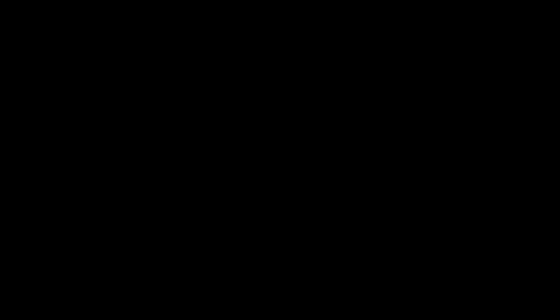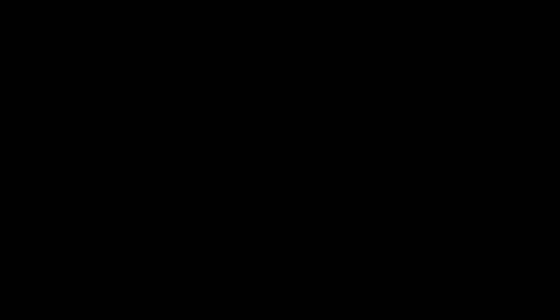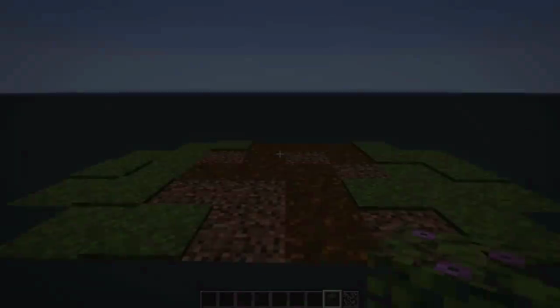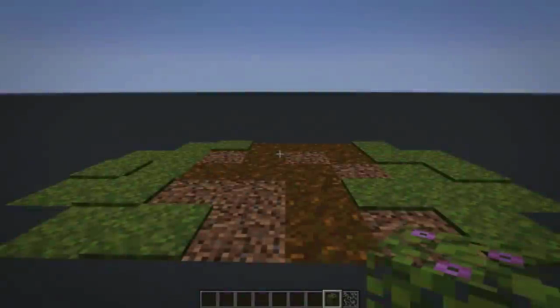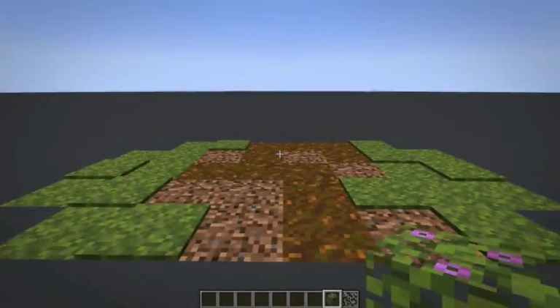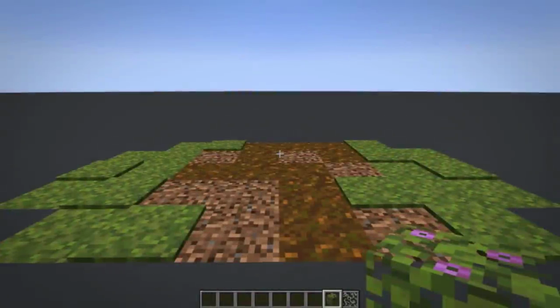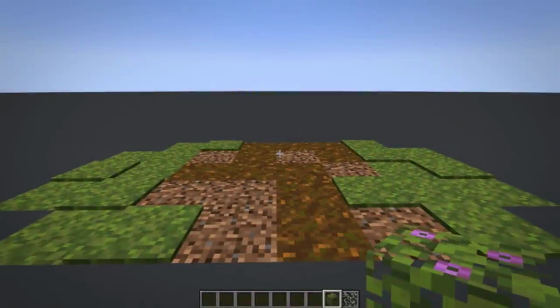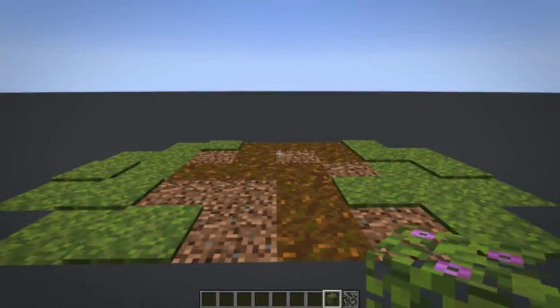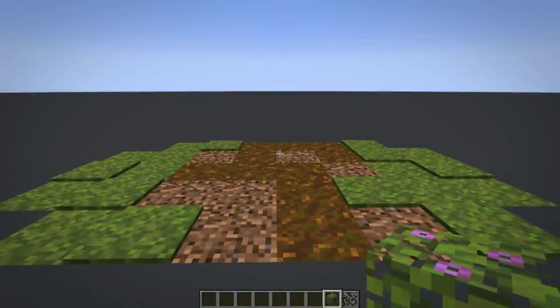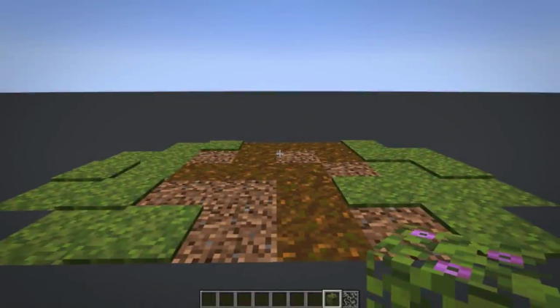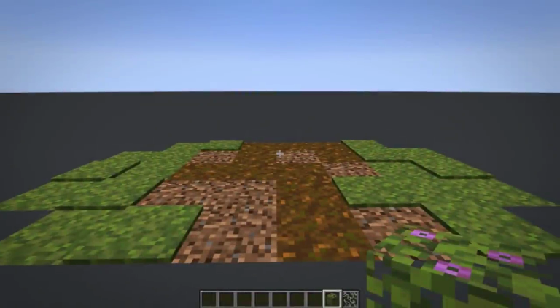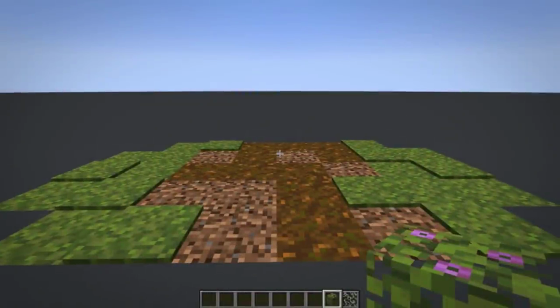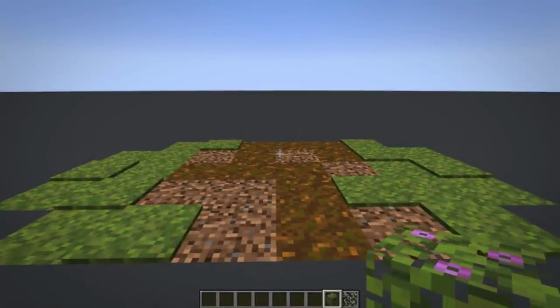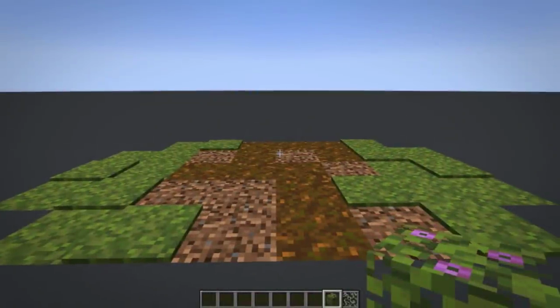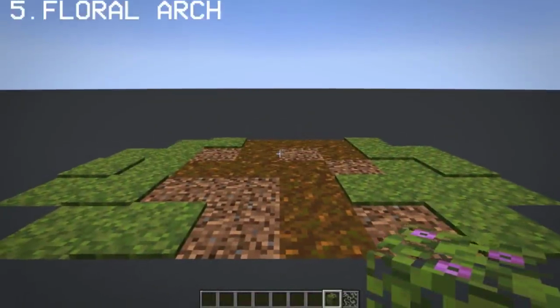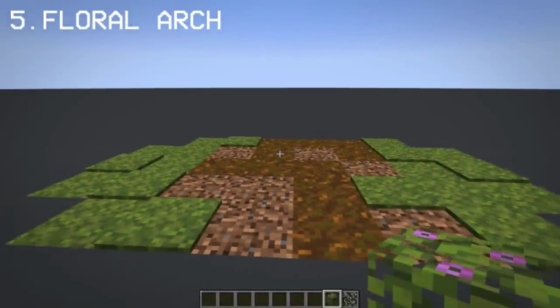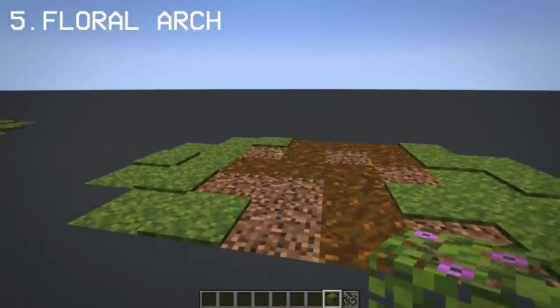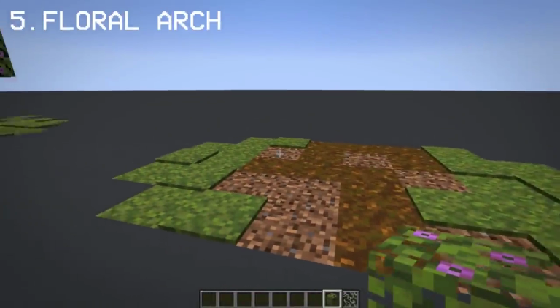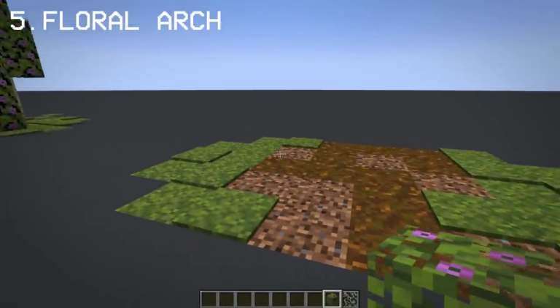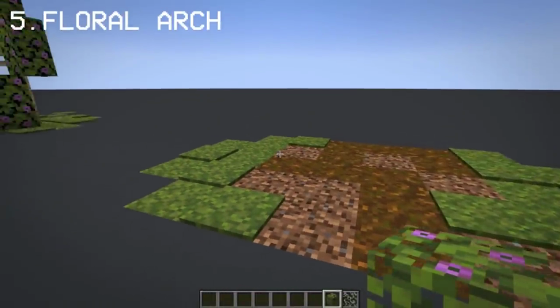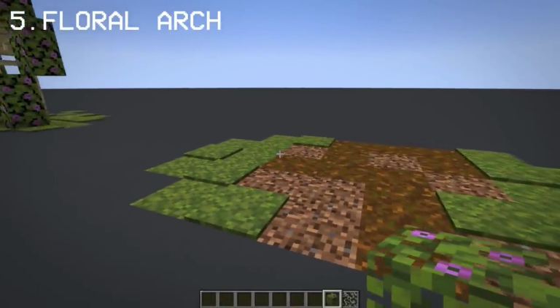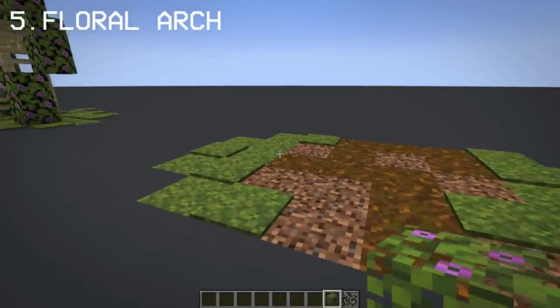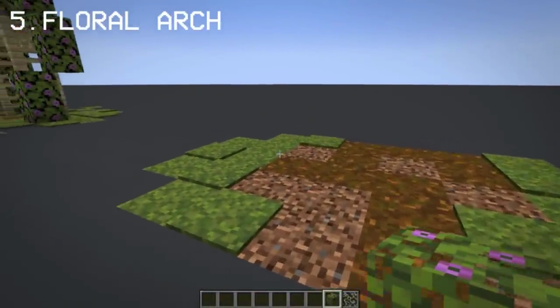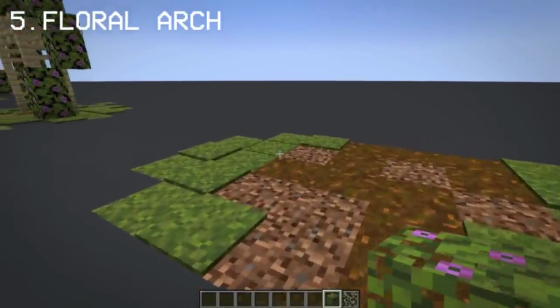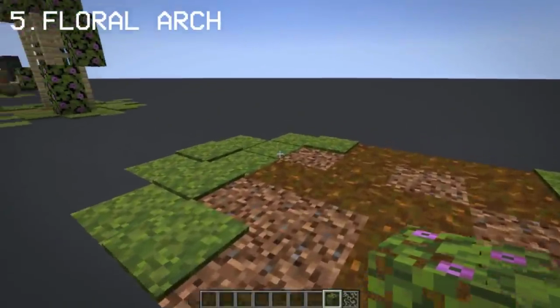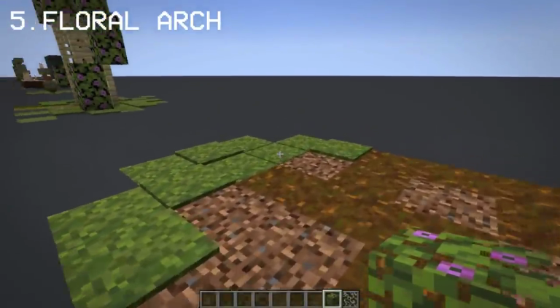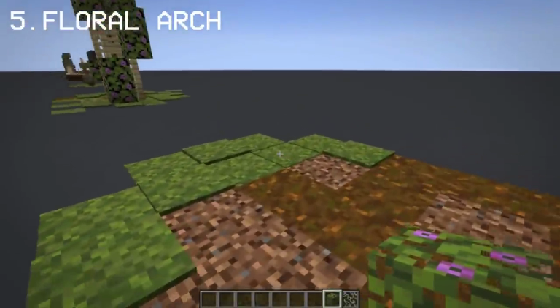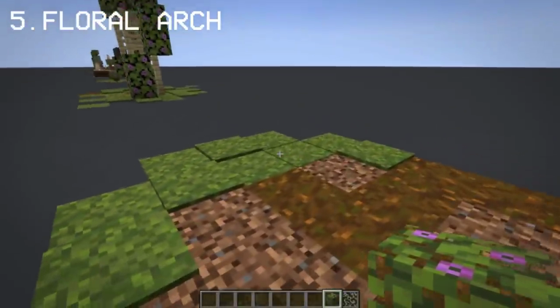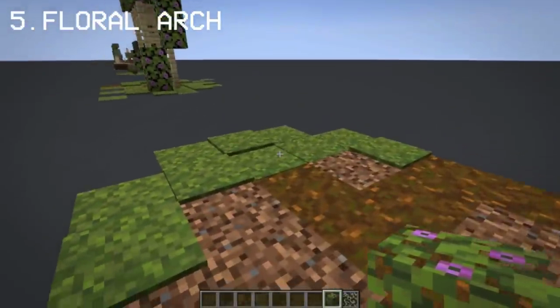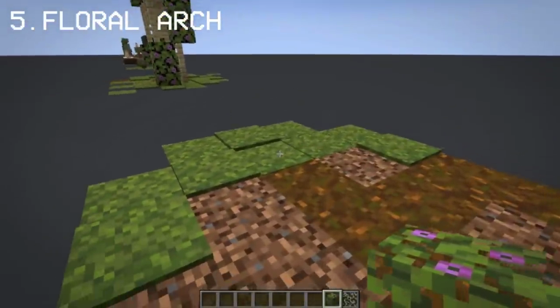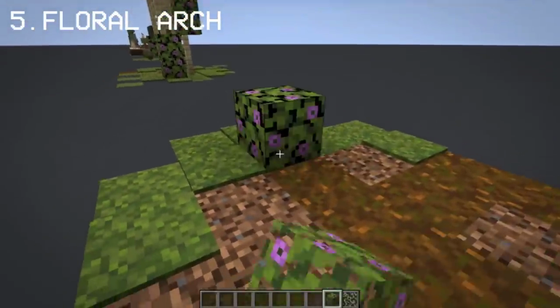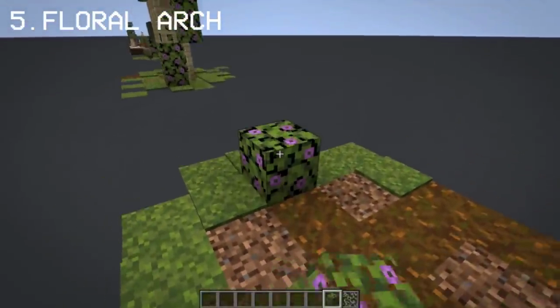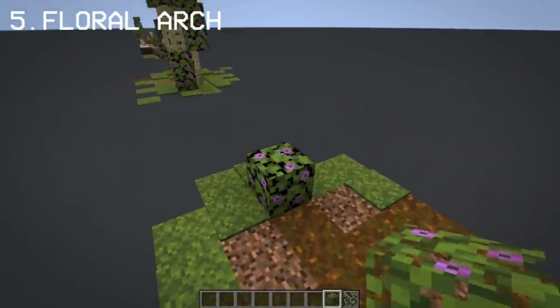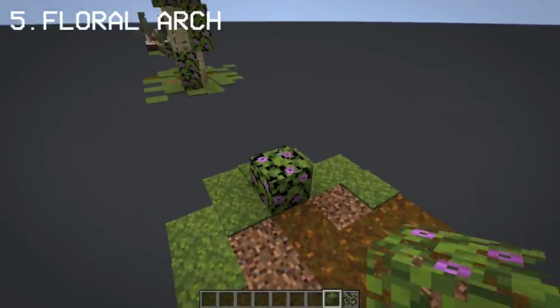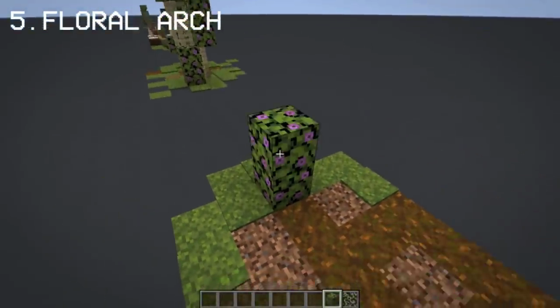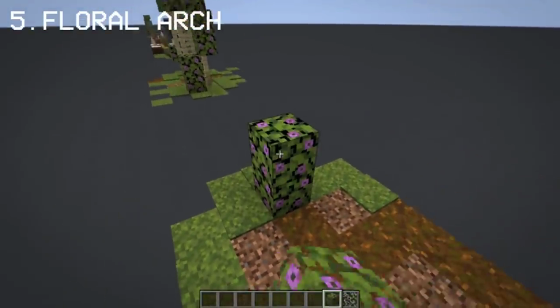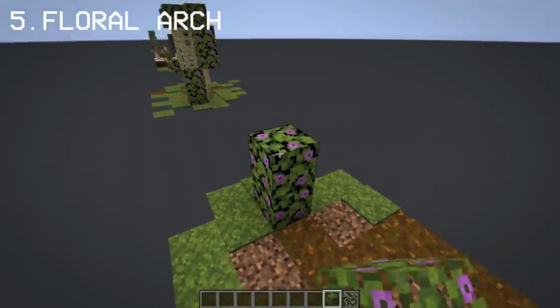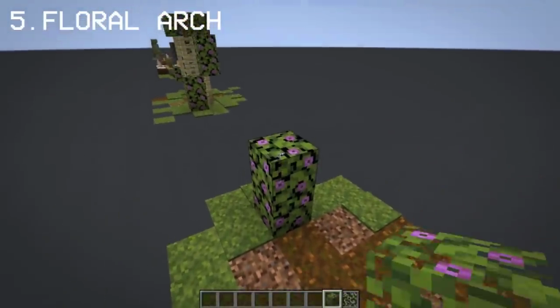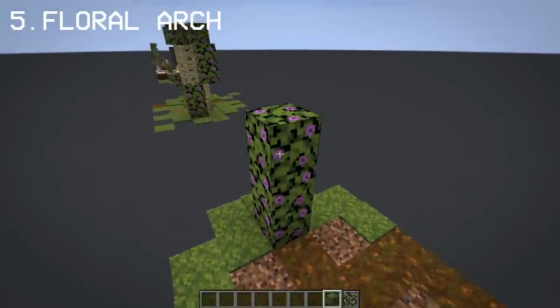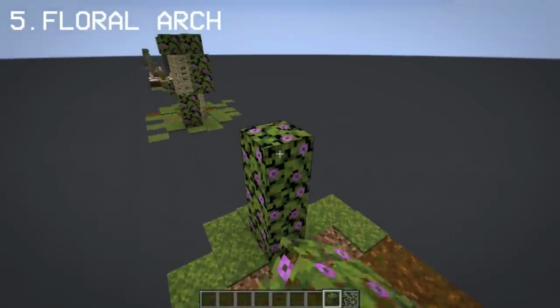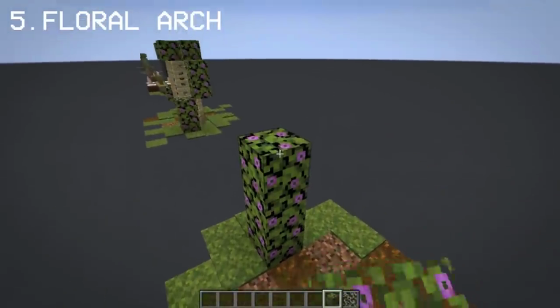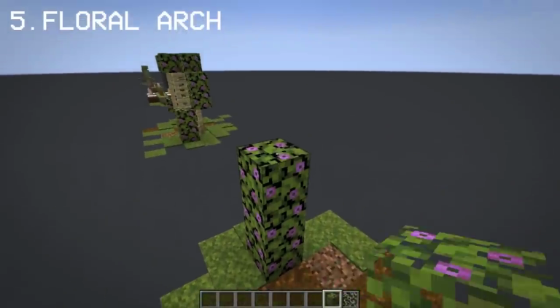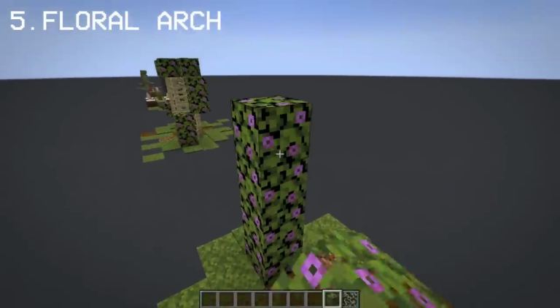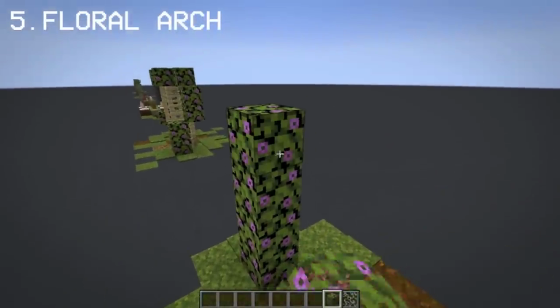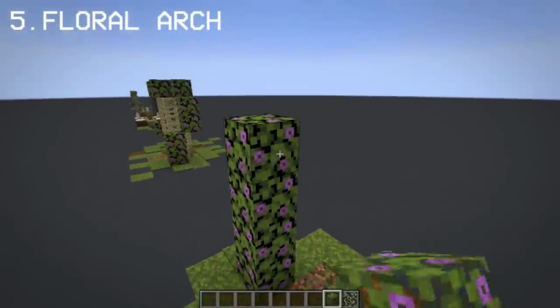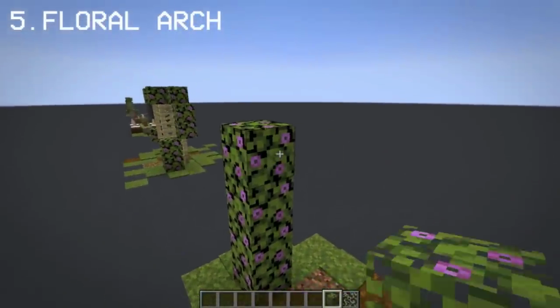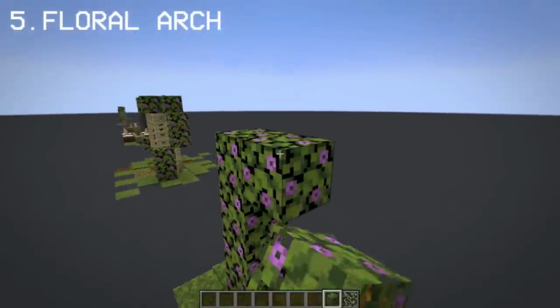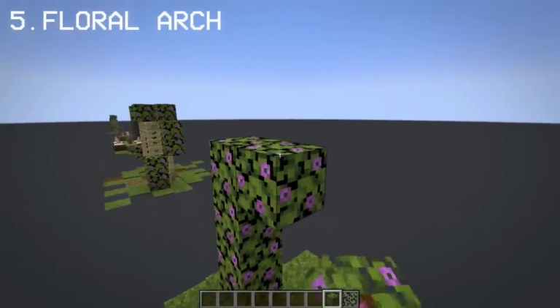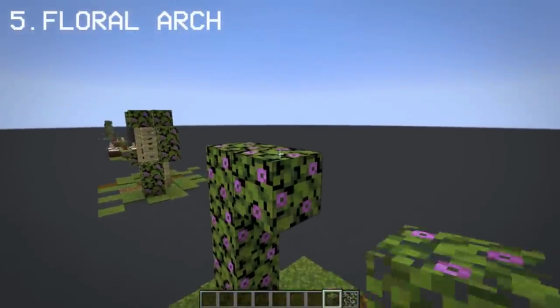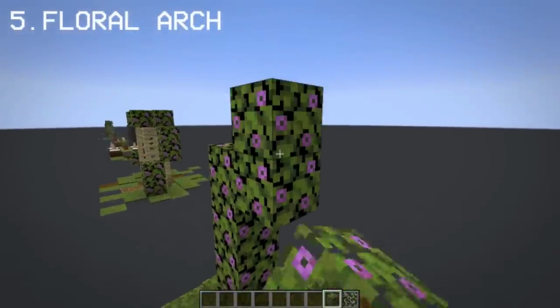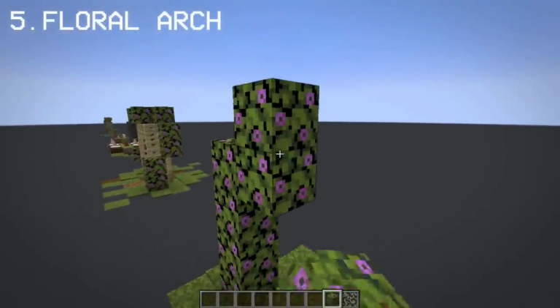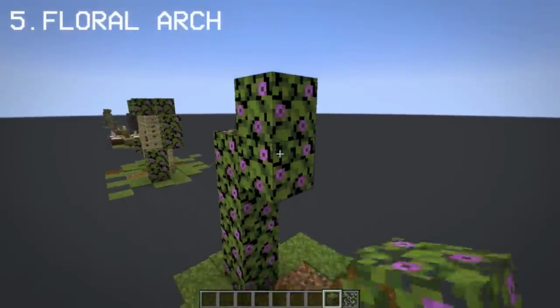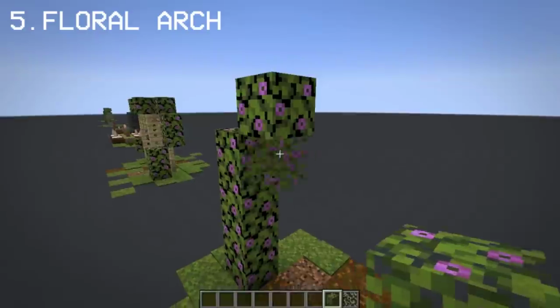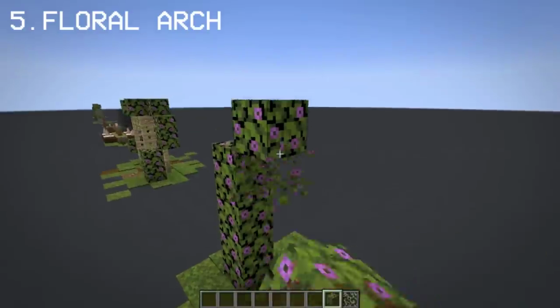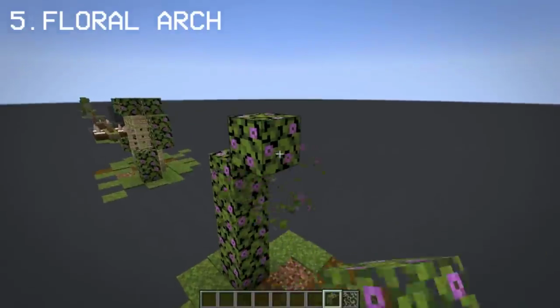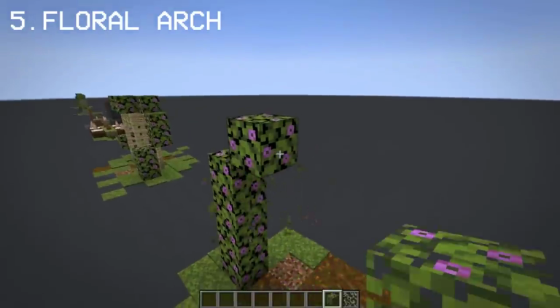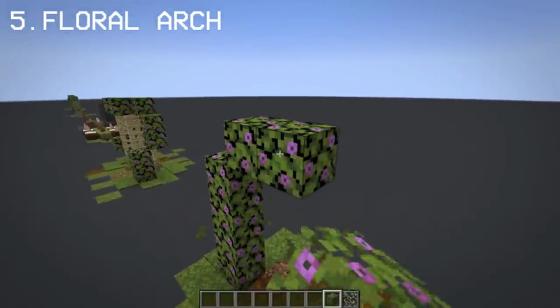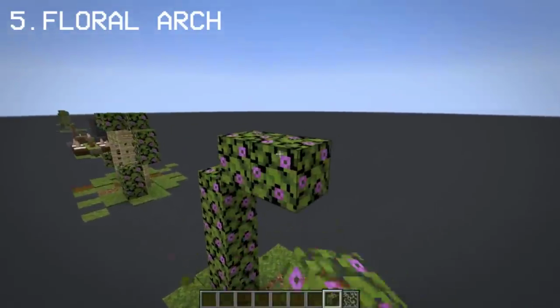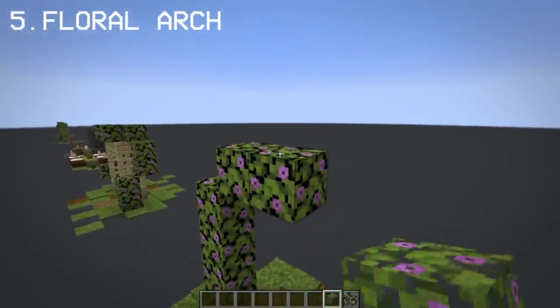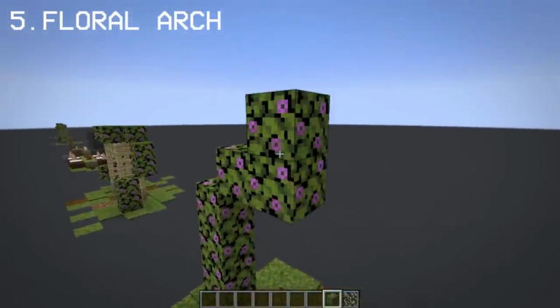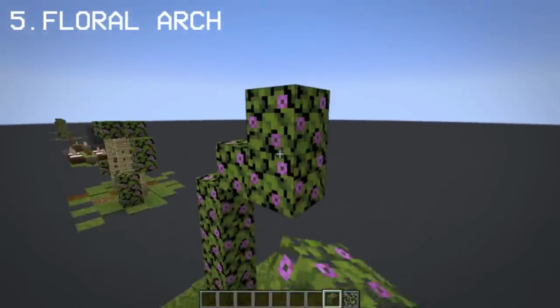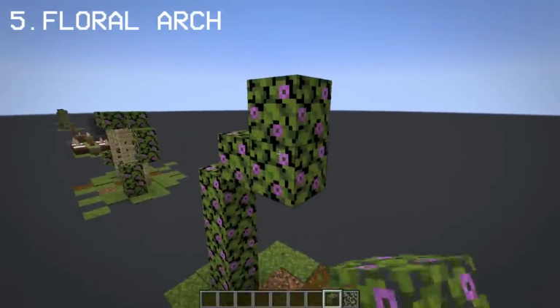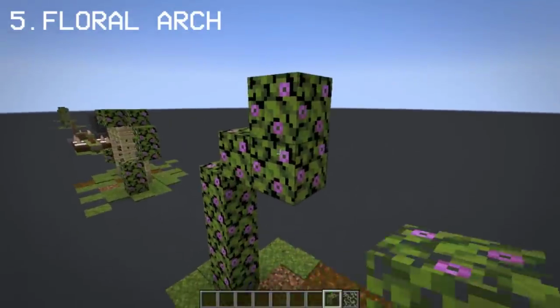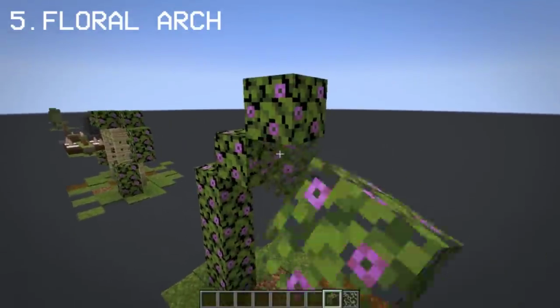Just like the arbor, we're going to make a floral art using flowering azalea and glow lichens, this time without the spruce fence.